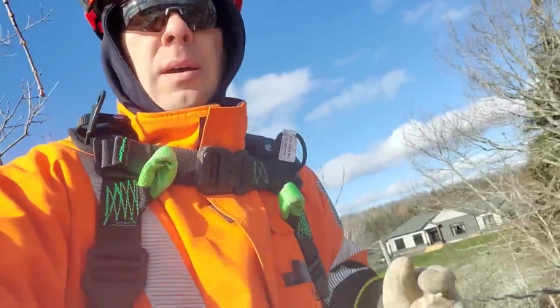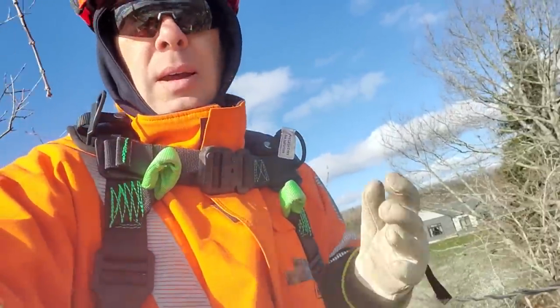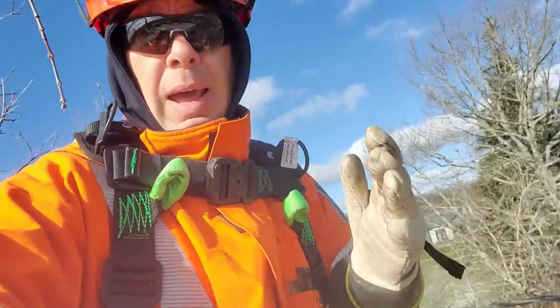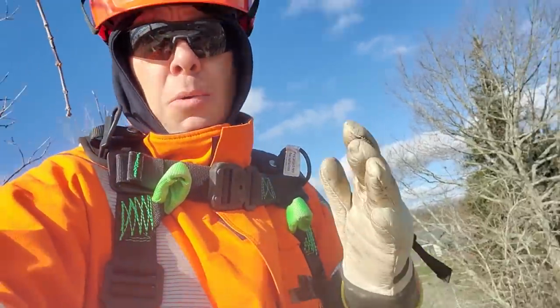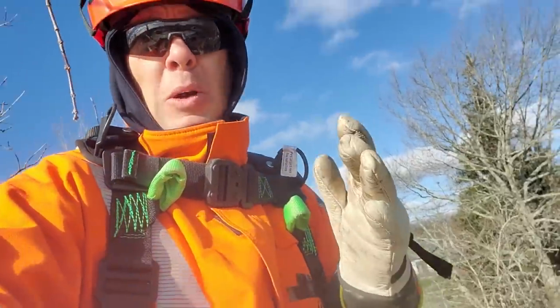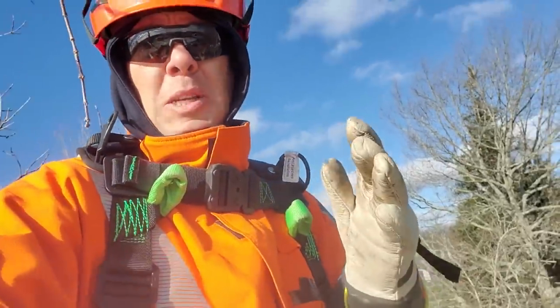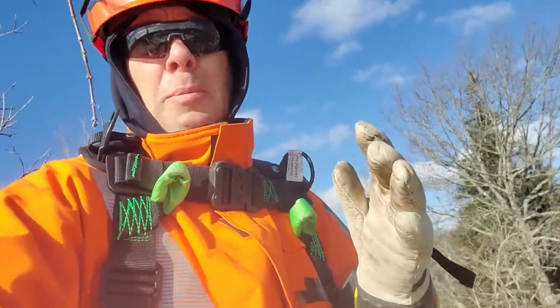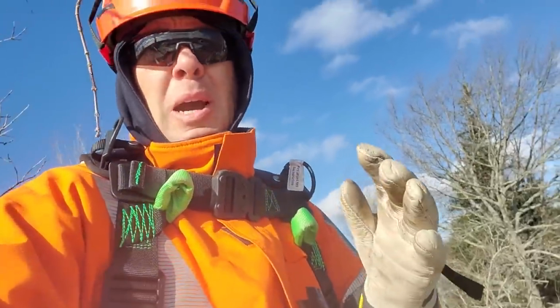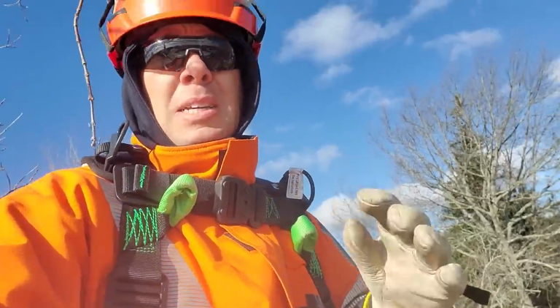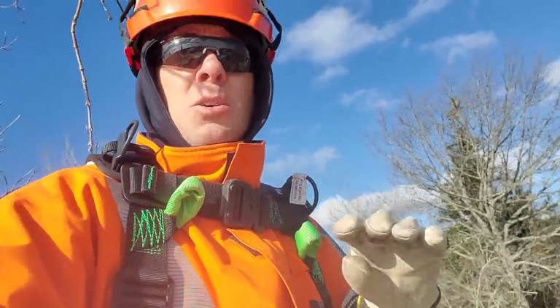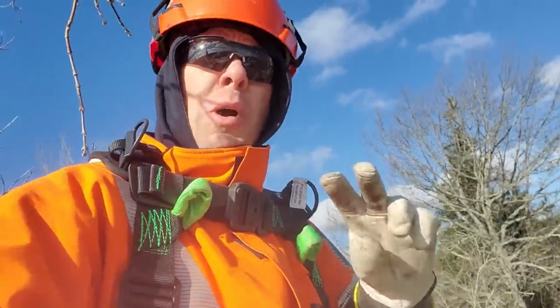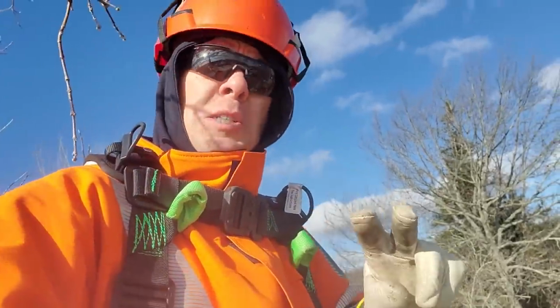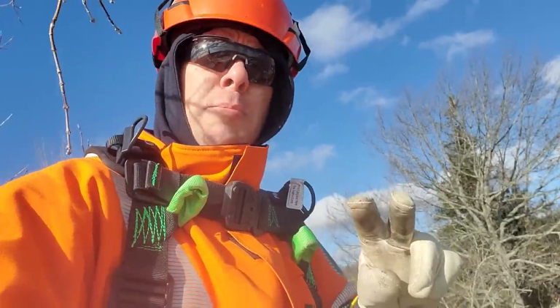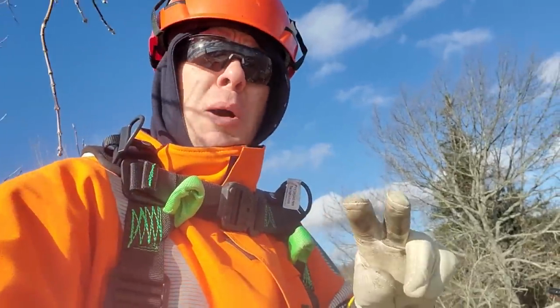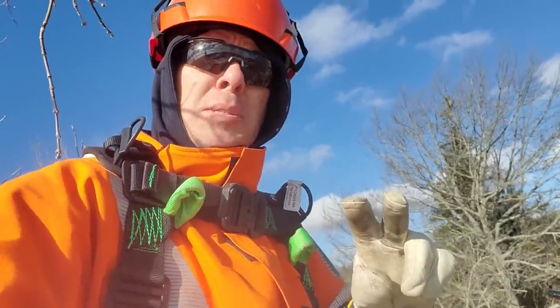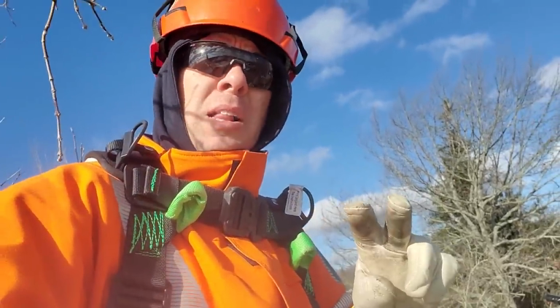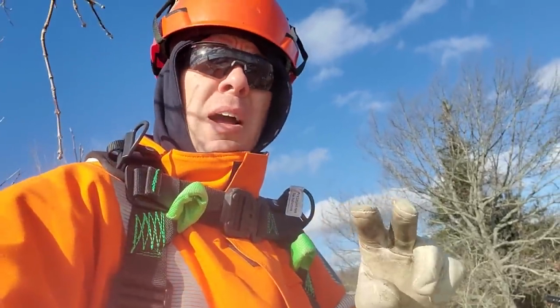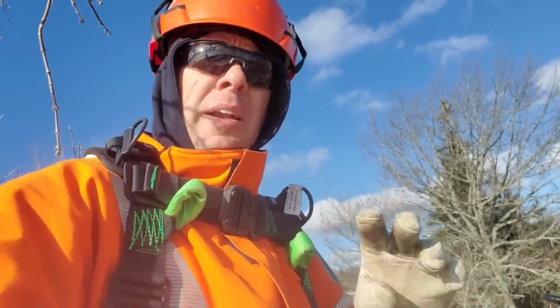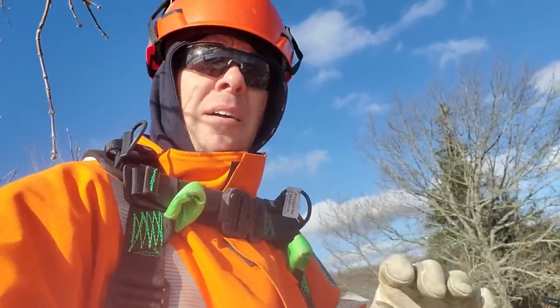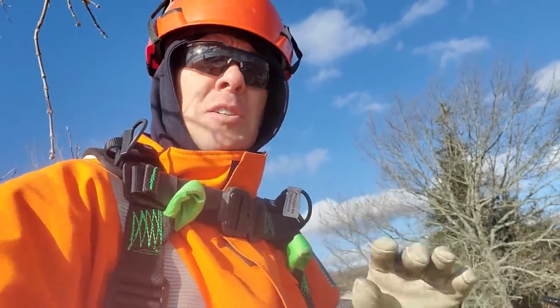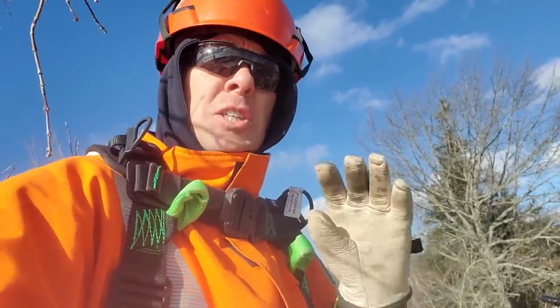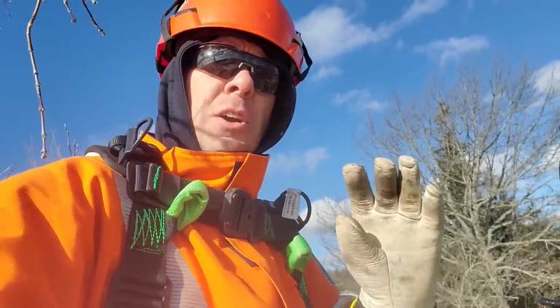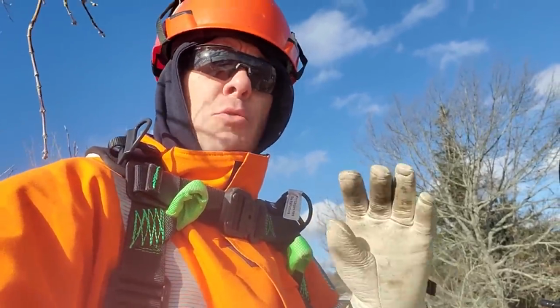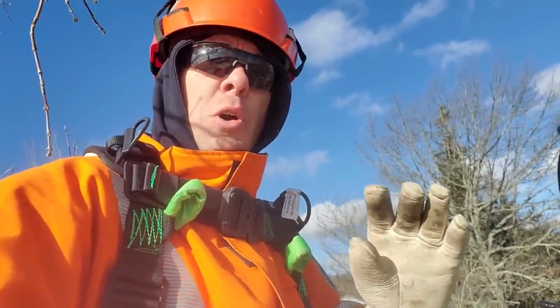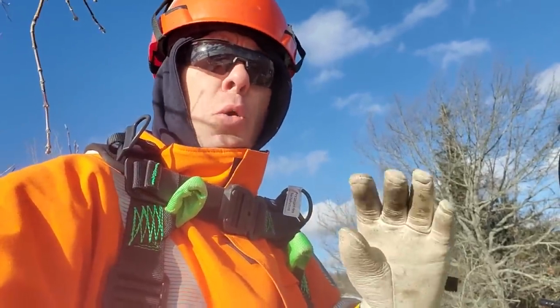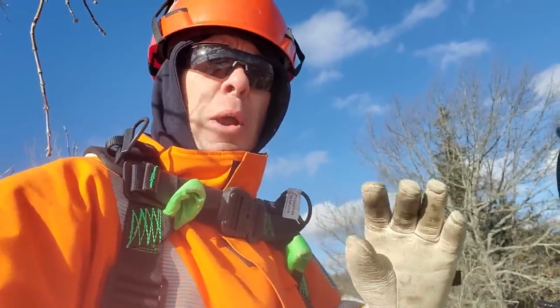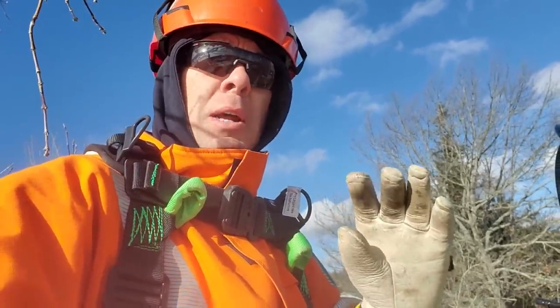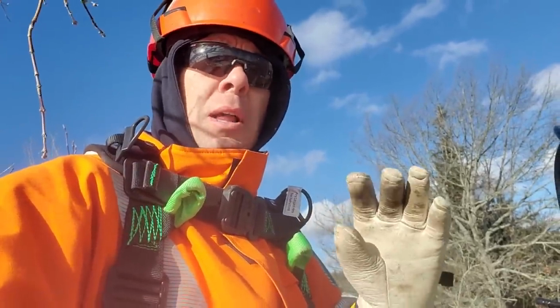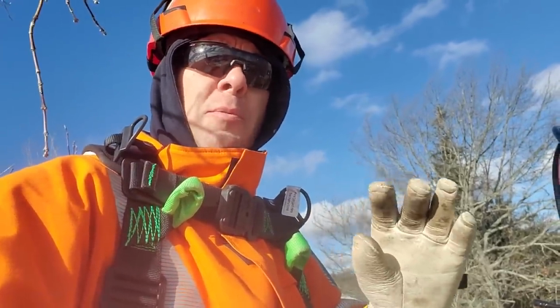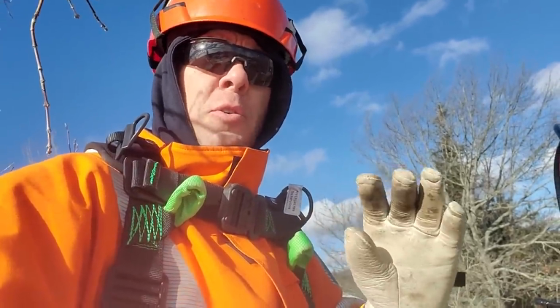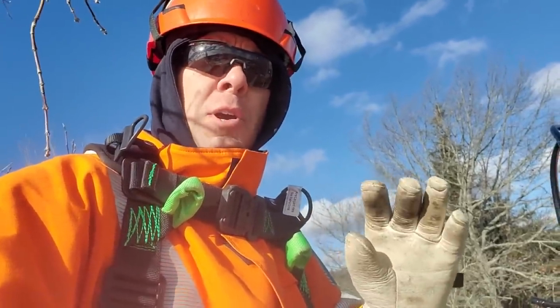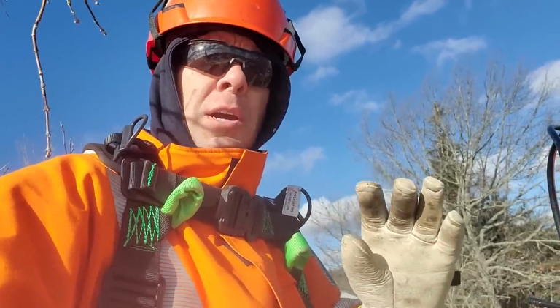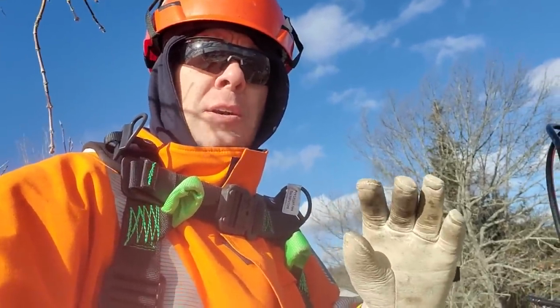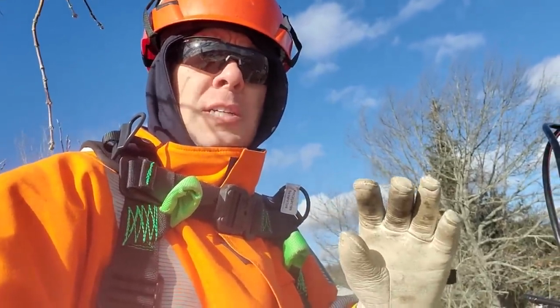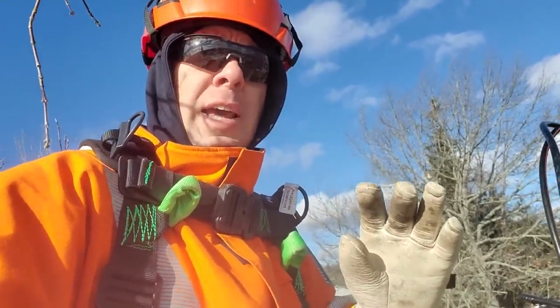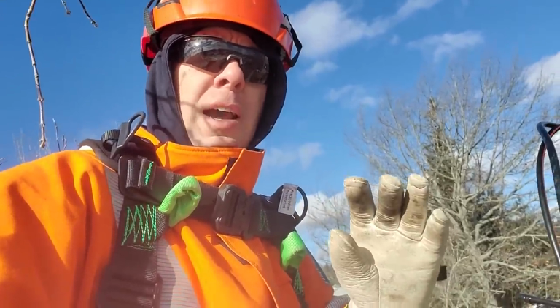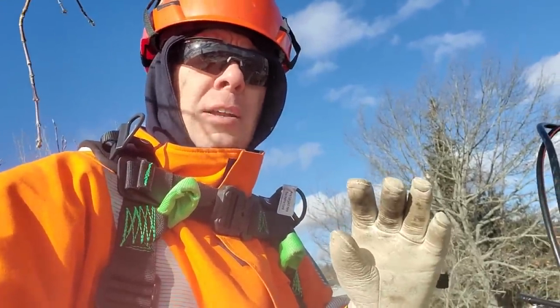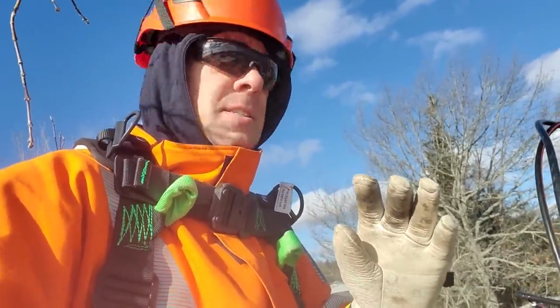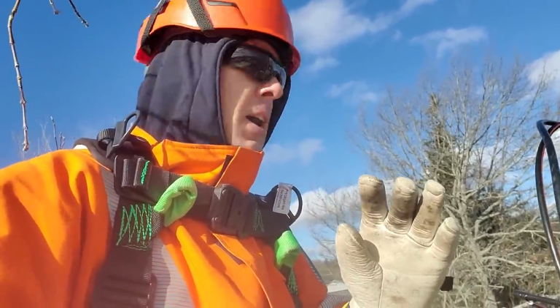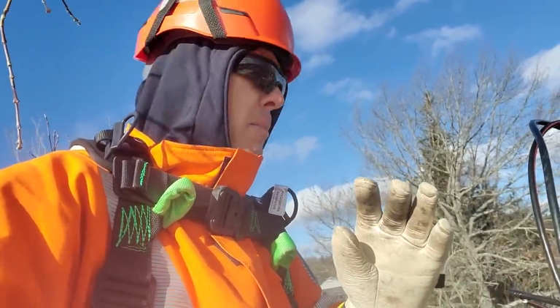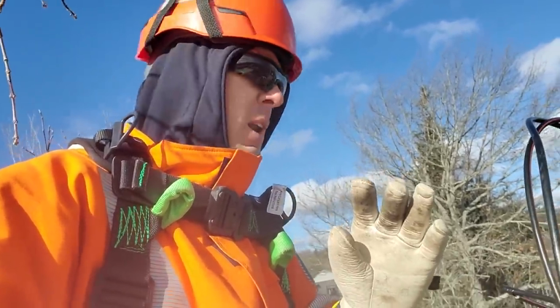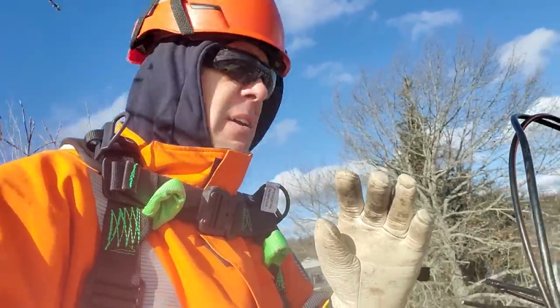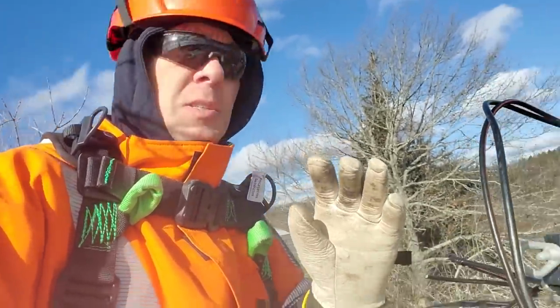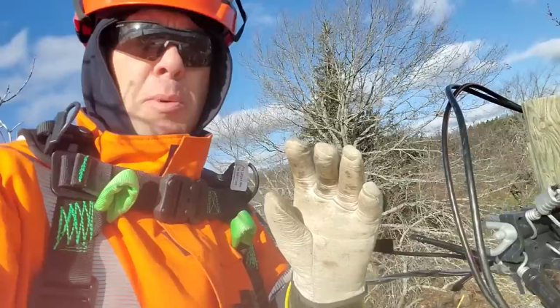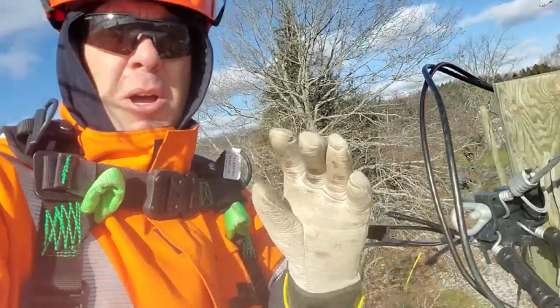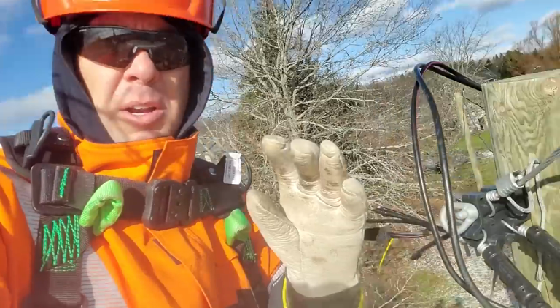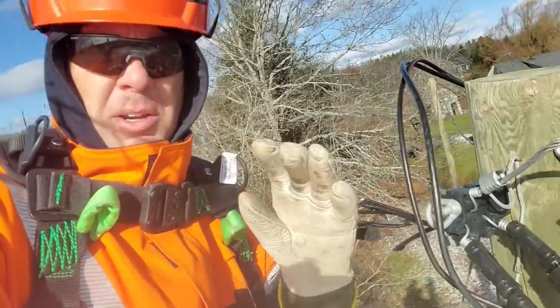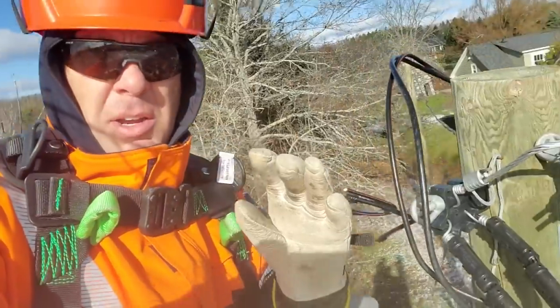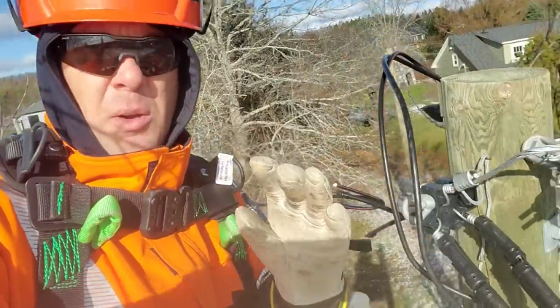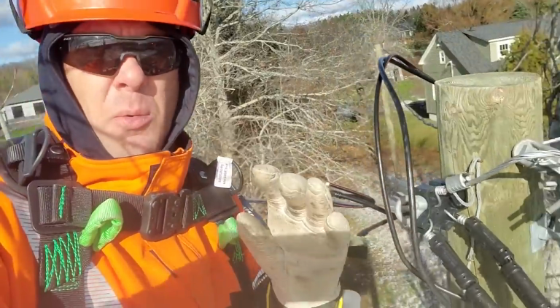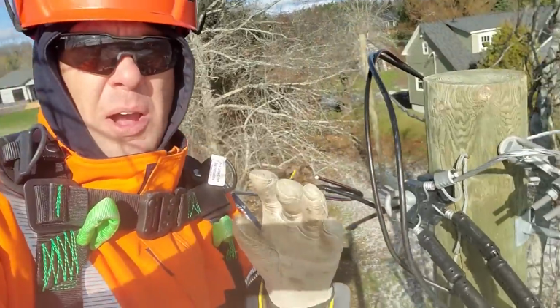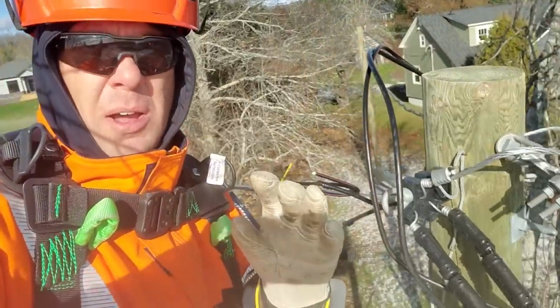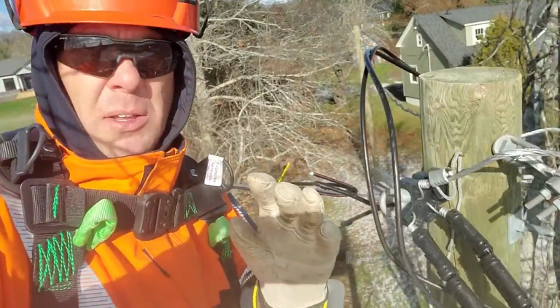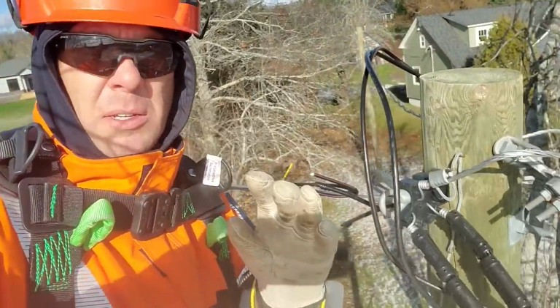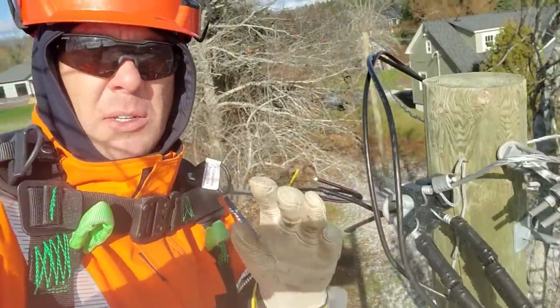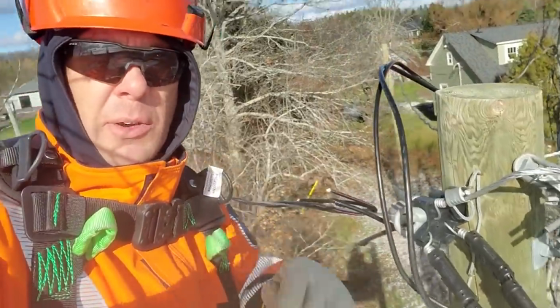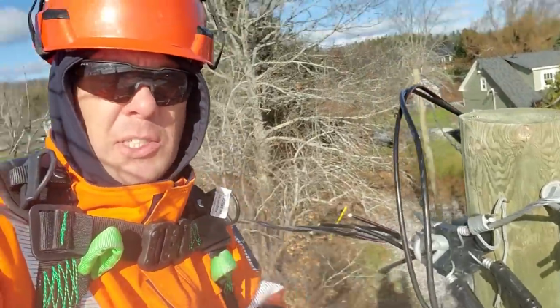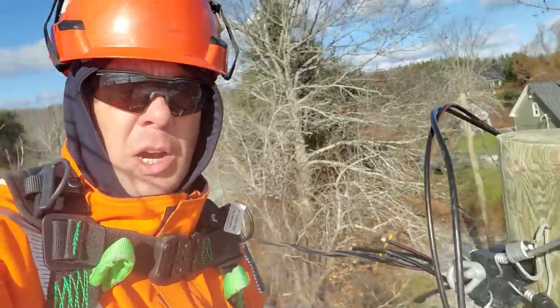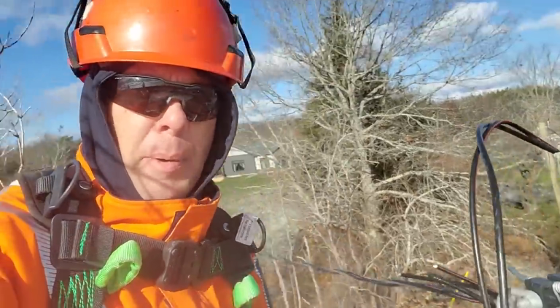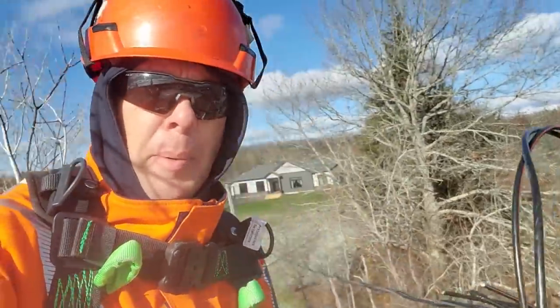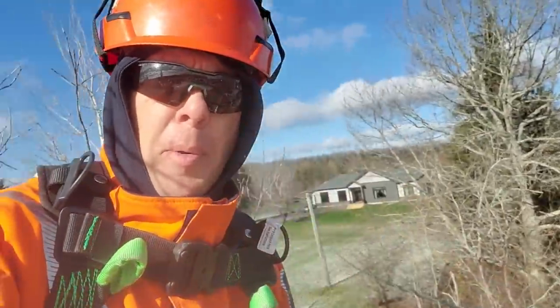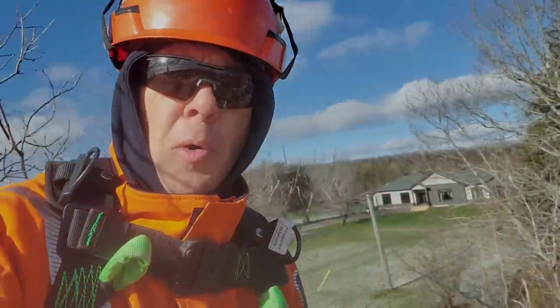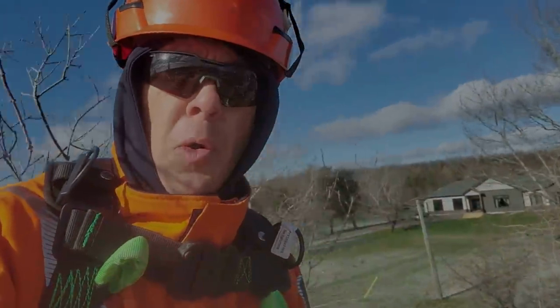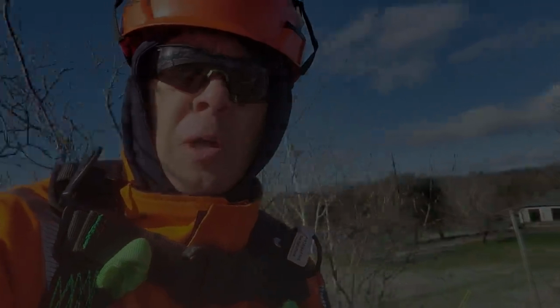Hey, what's up guys? You're watching Bob's Decline. I've just got a real quick clip for you here today on something that I spotted while doing a job on a pole.